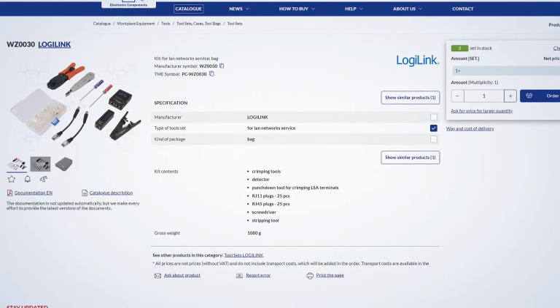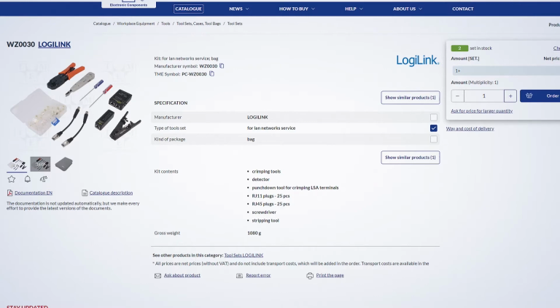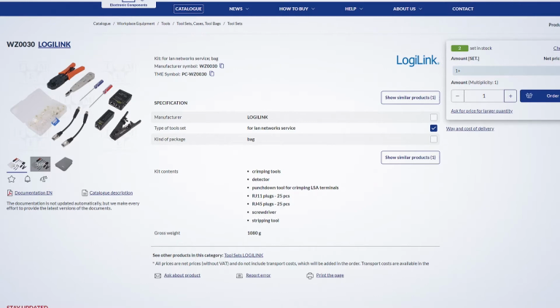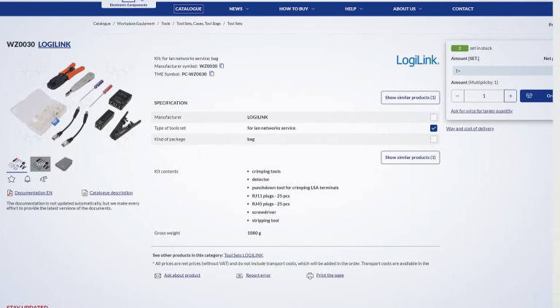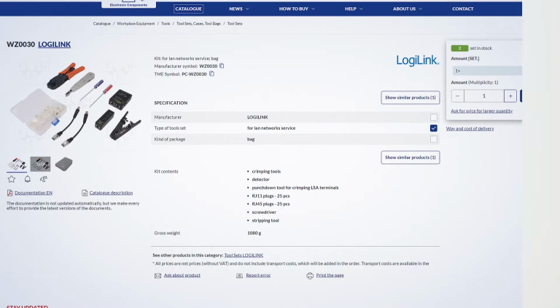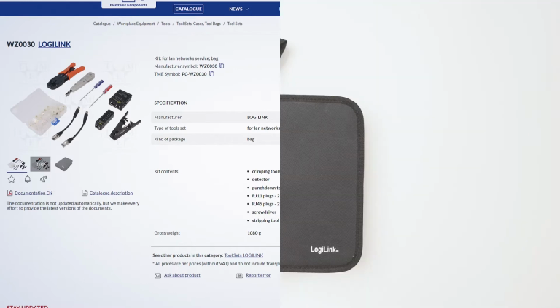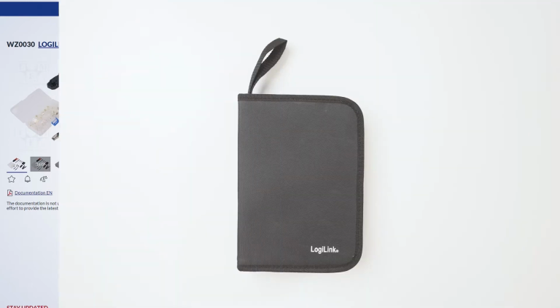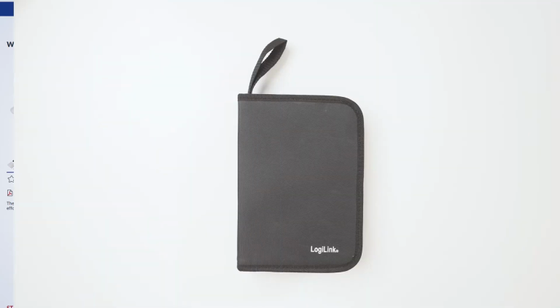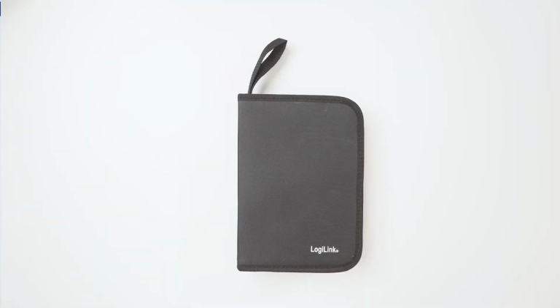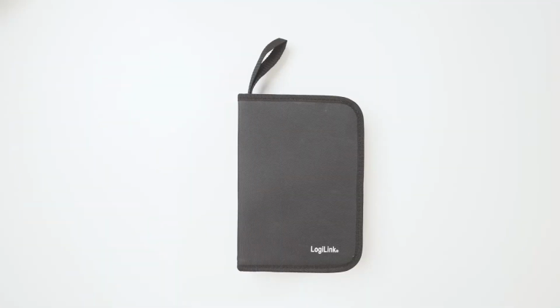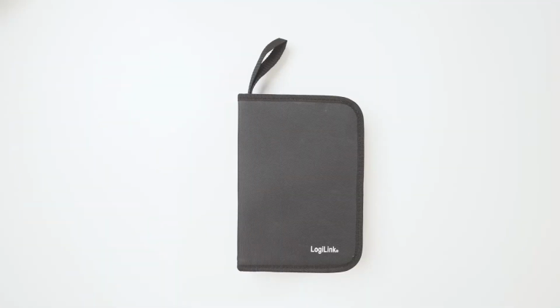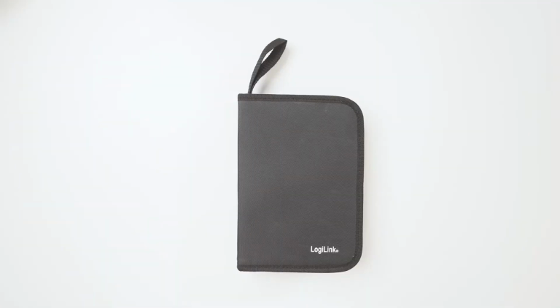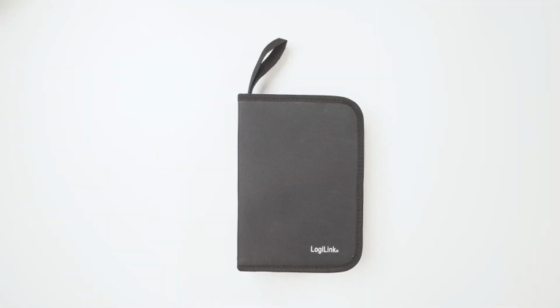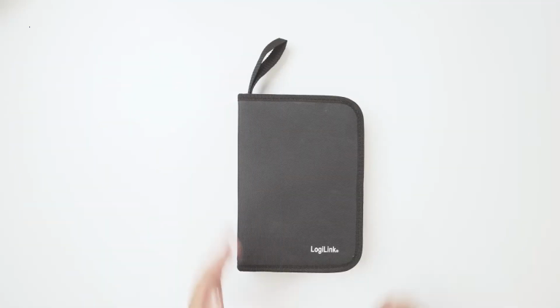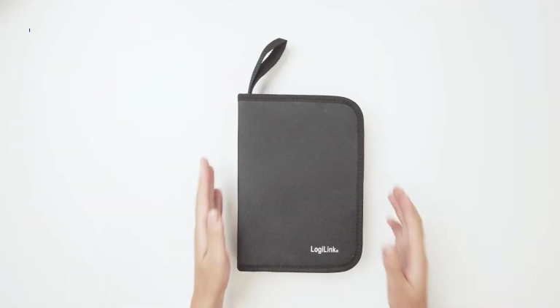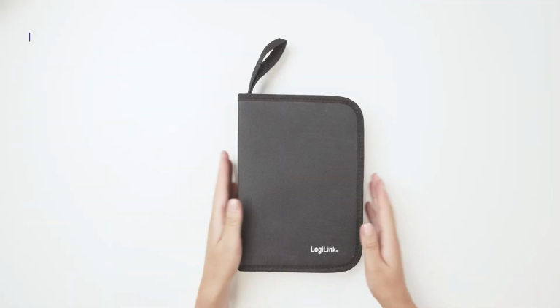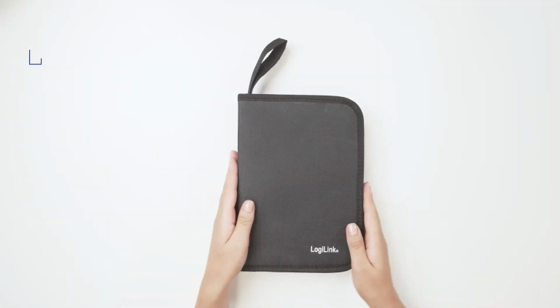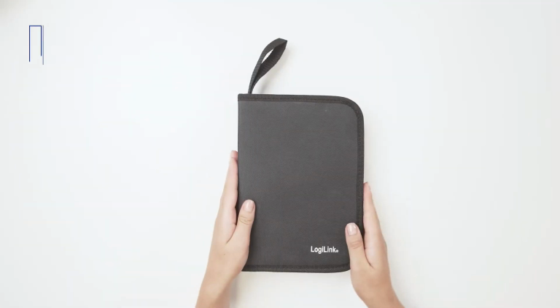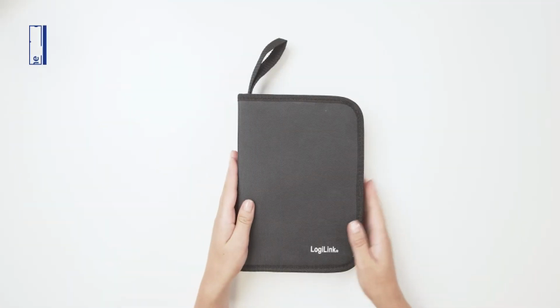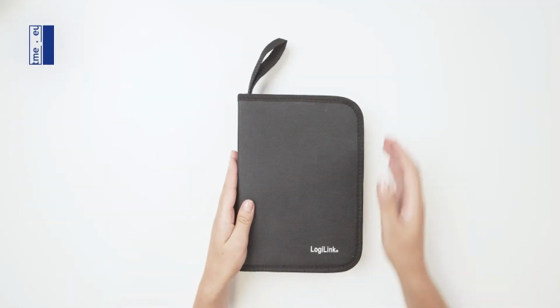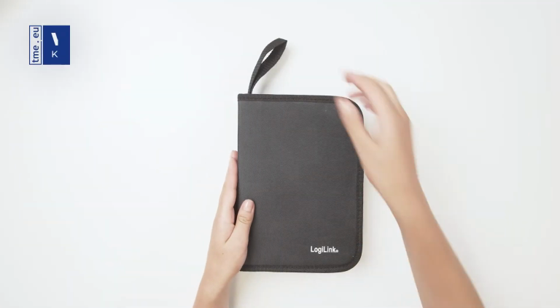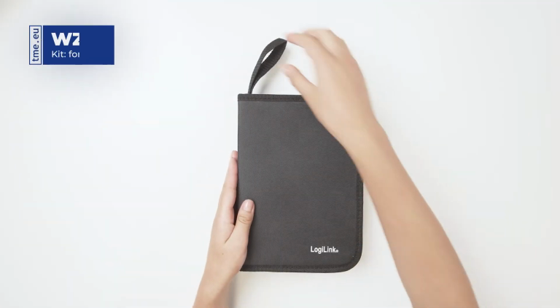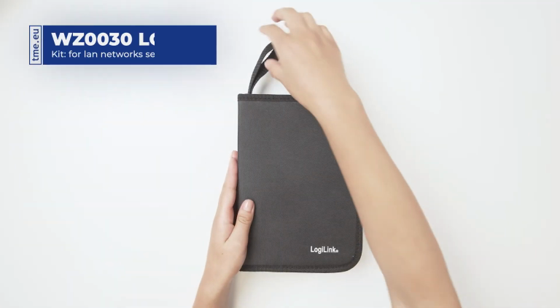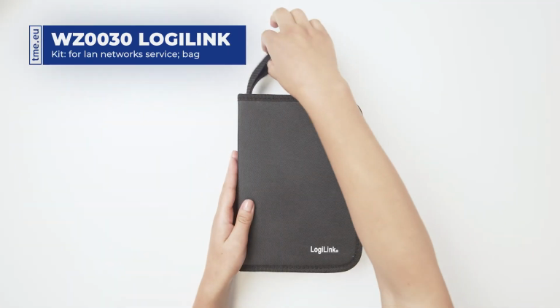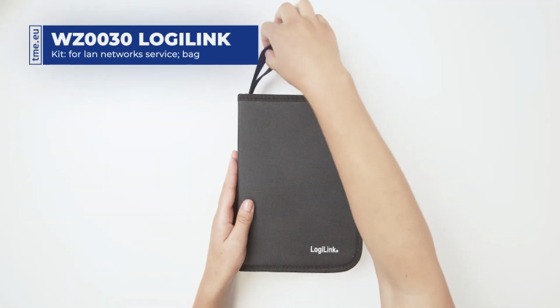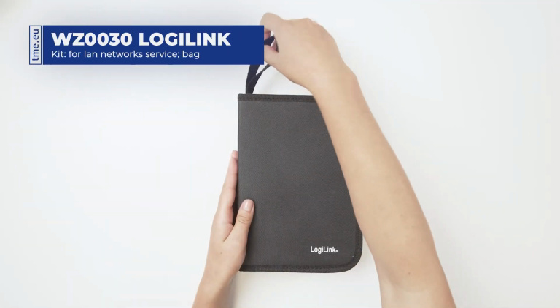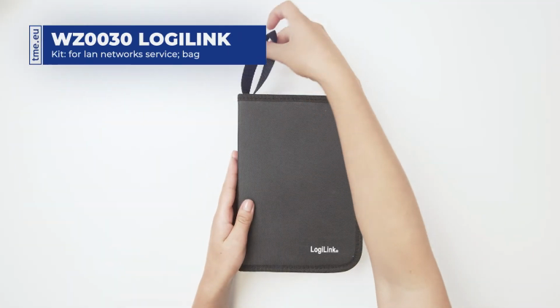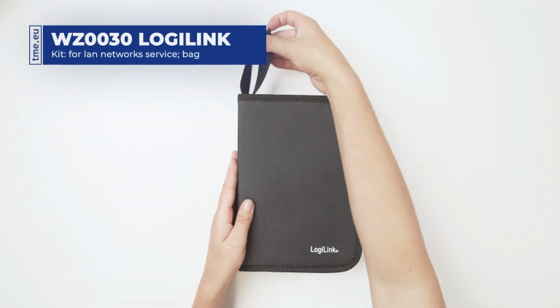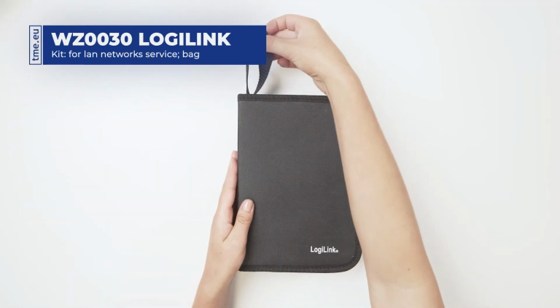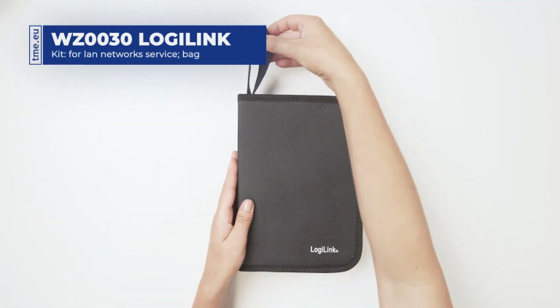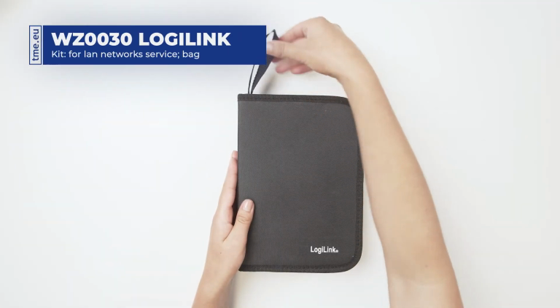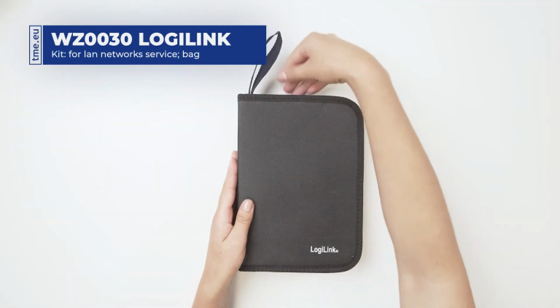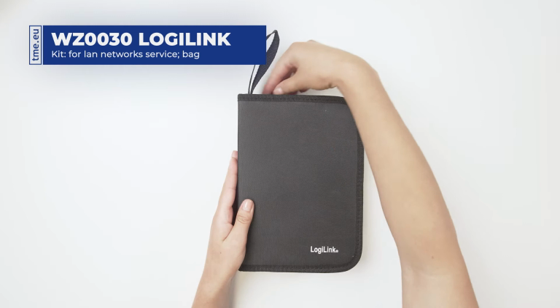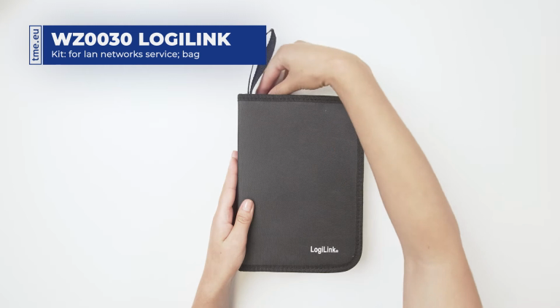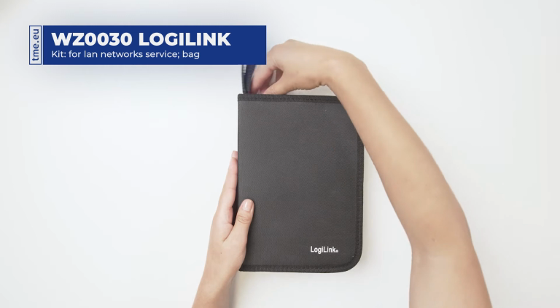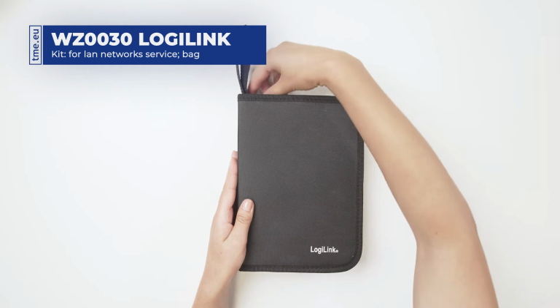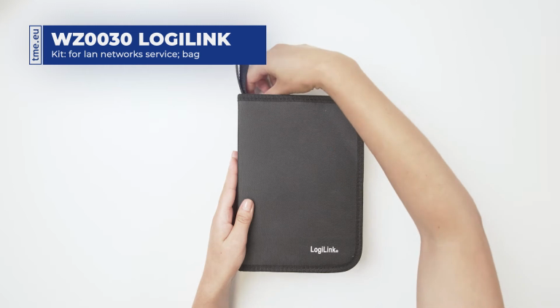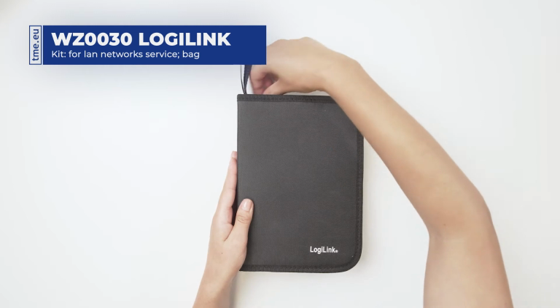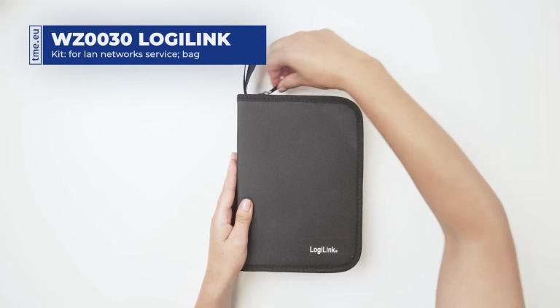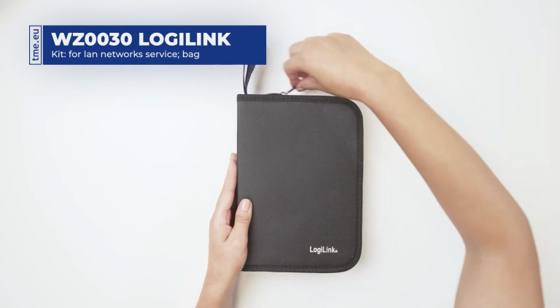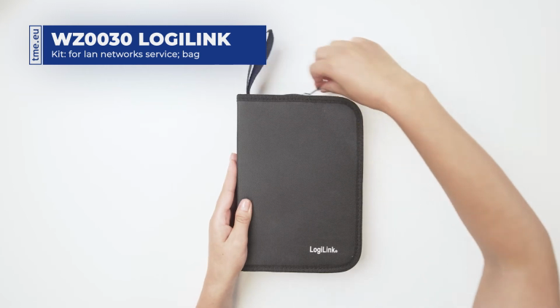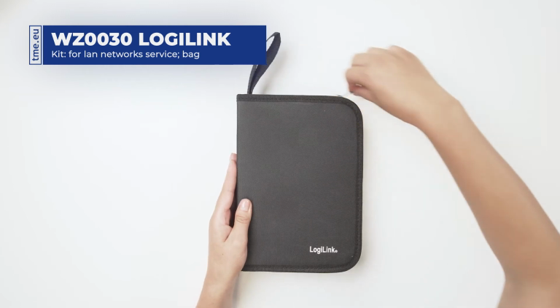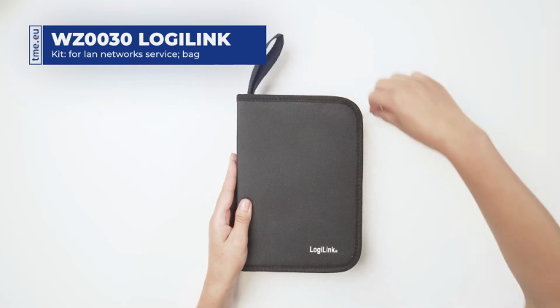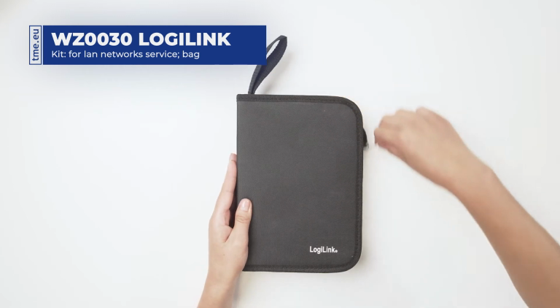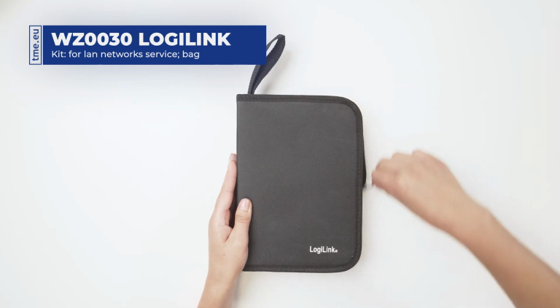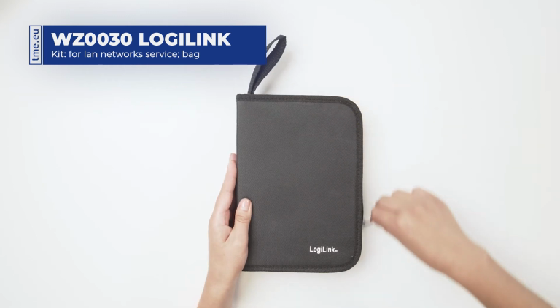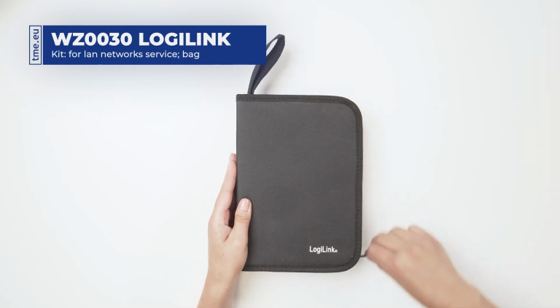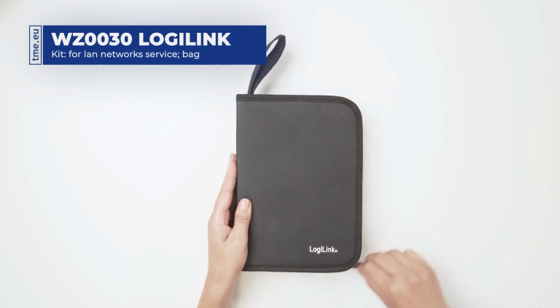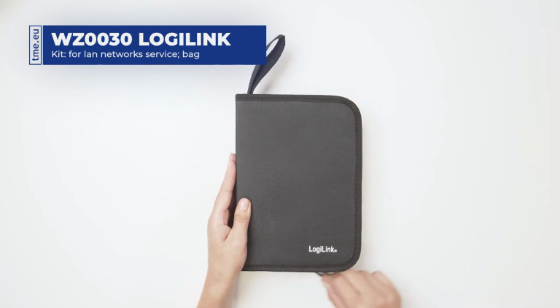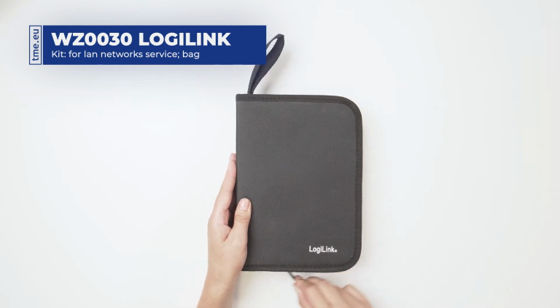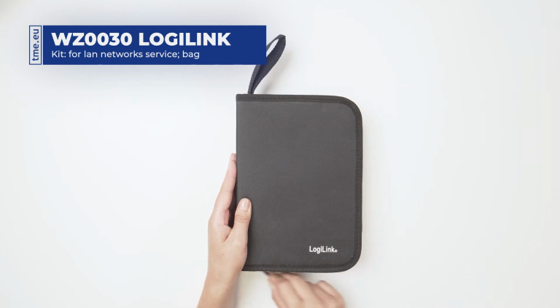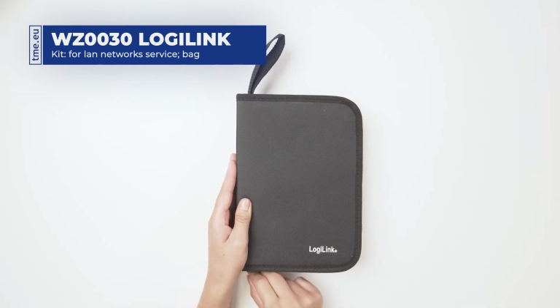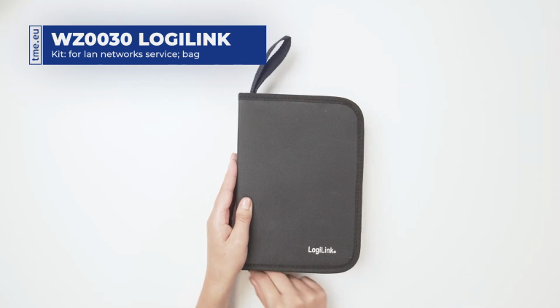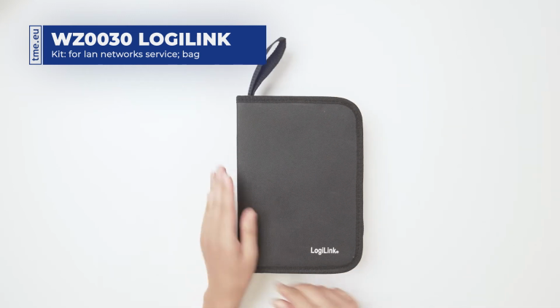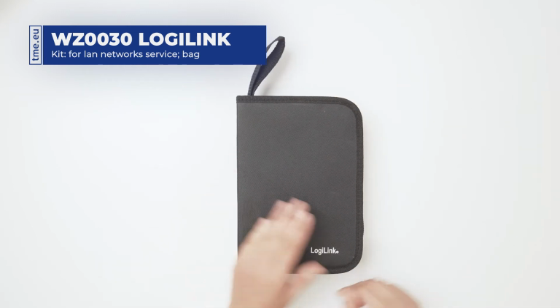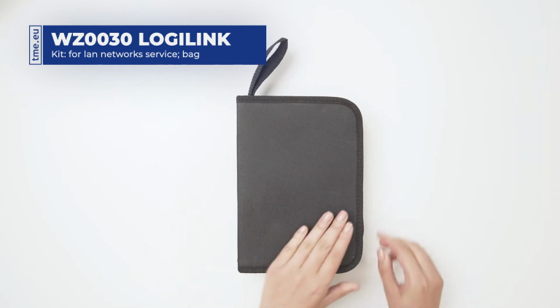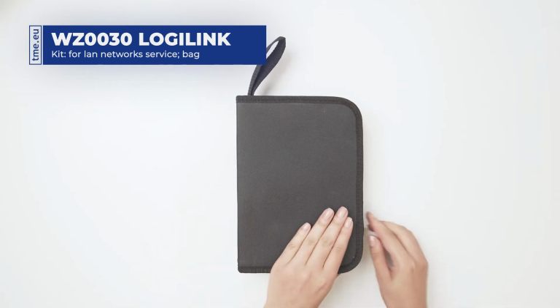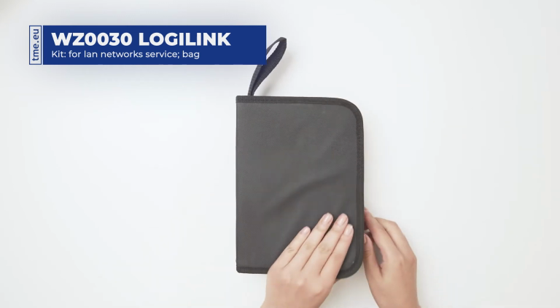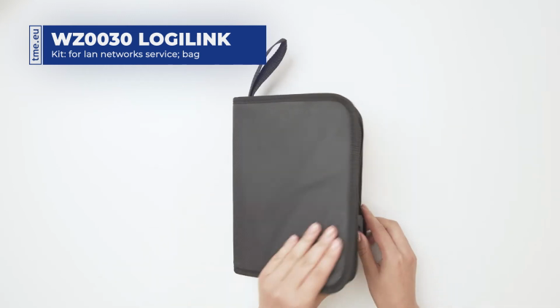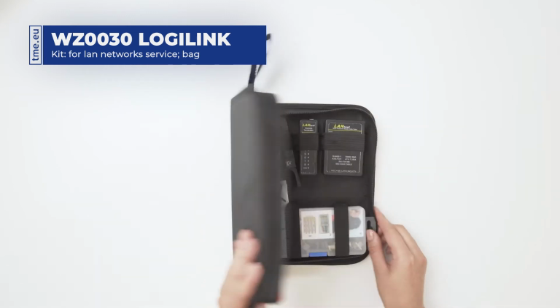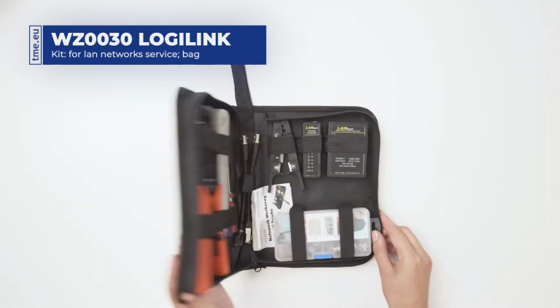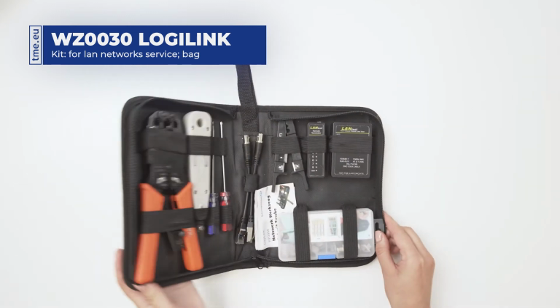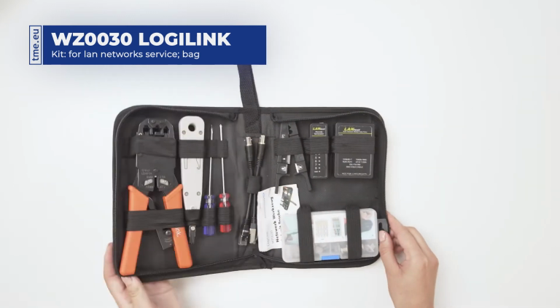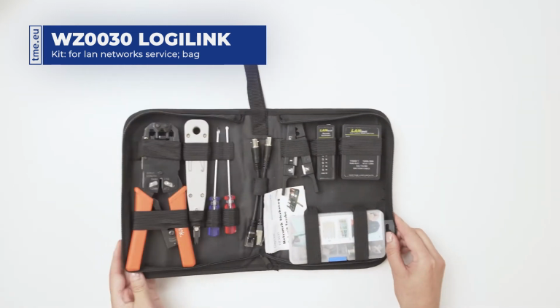This is a networking tool set from LogiLink. It contains all the tools necessary for troubleshooting and fixing network wiring.